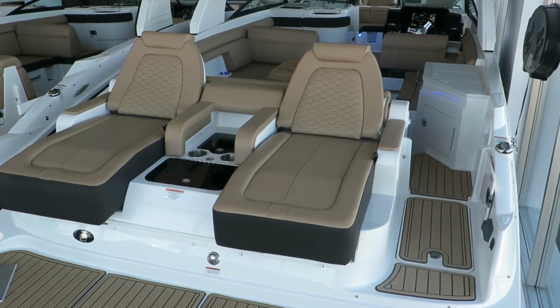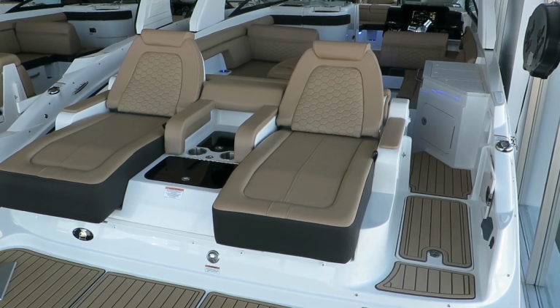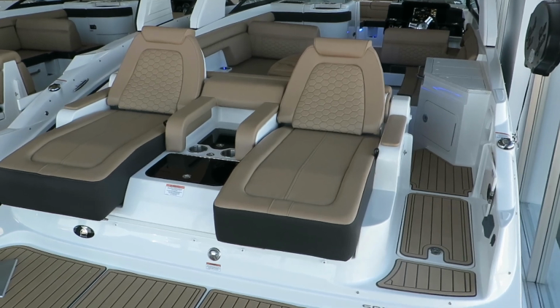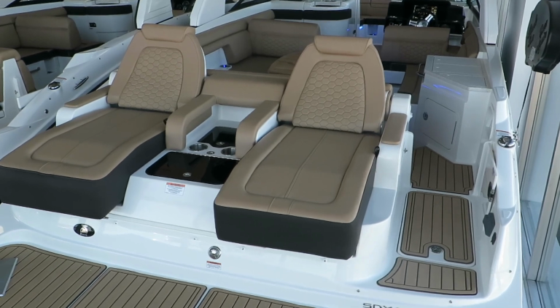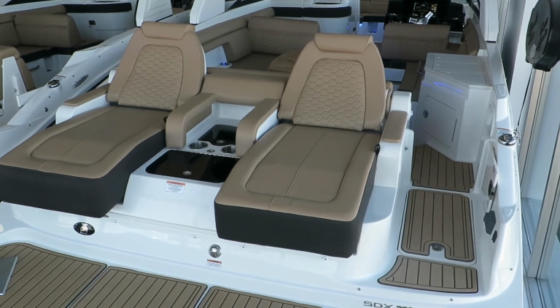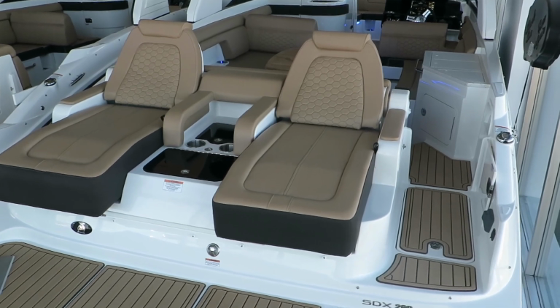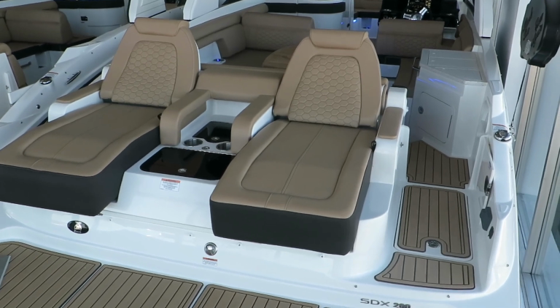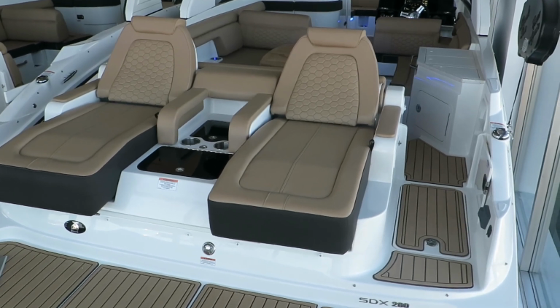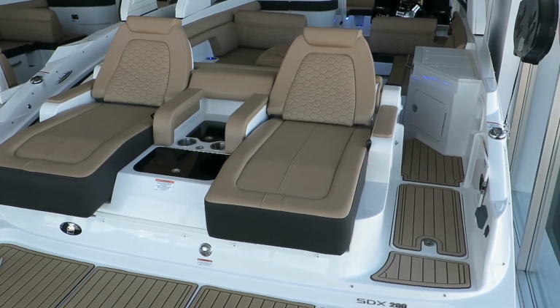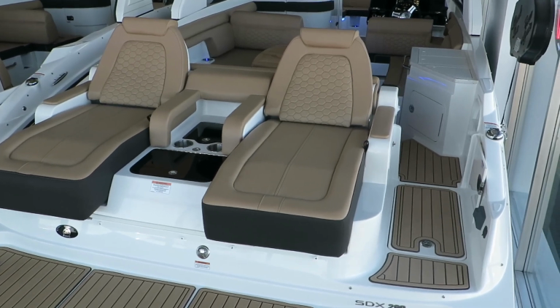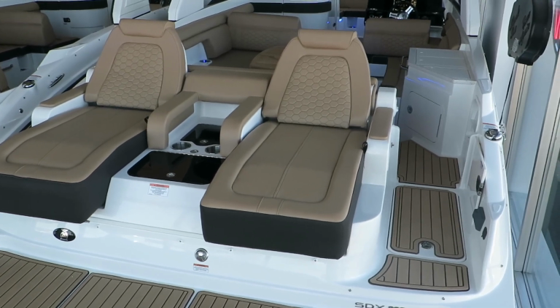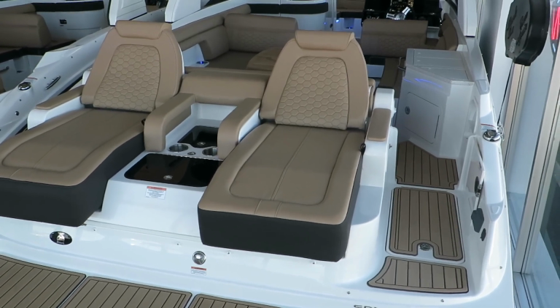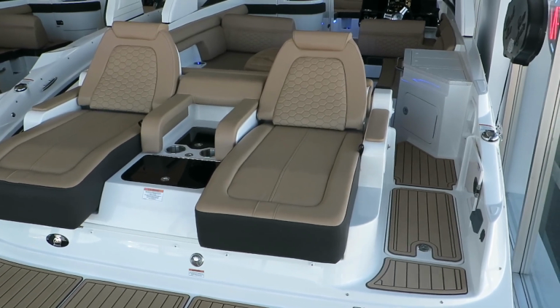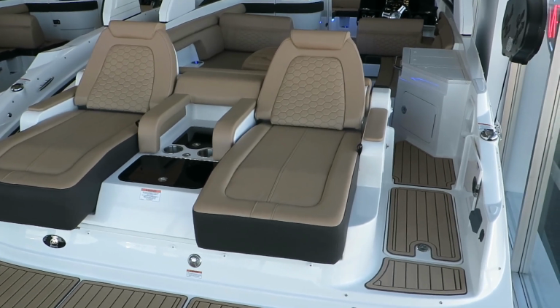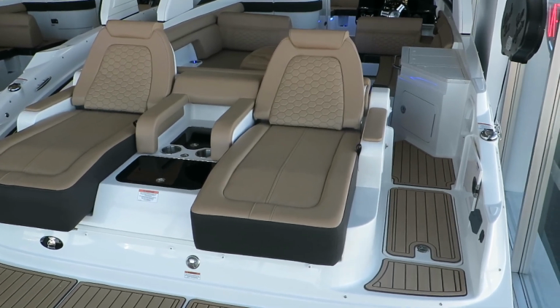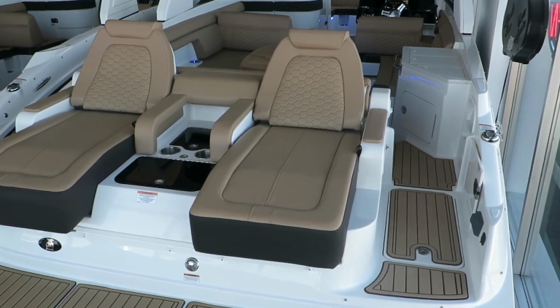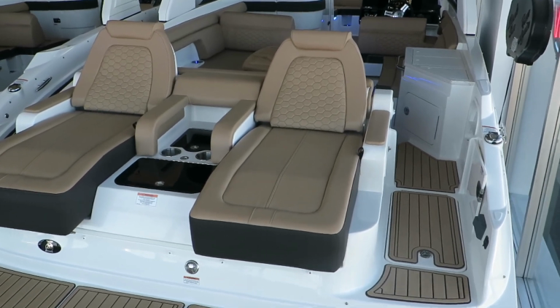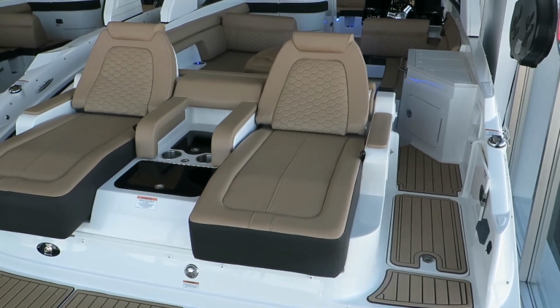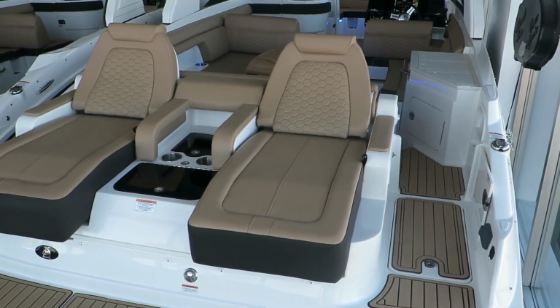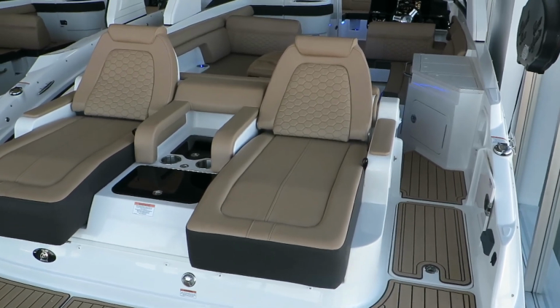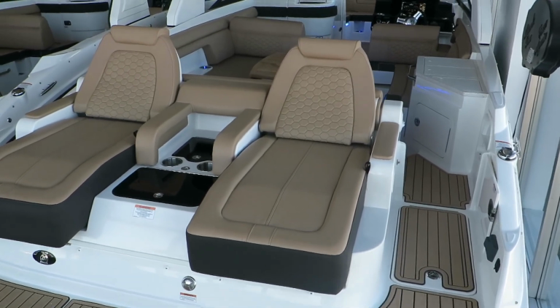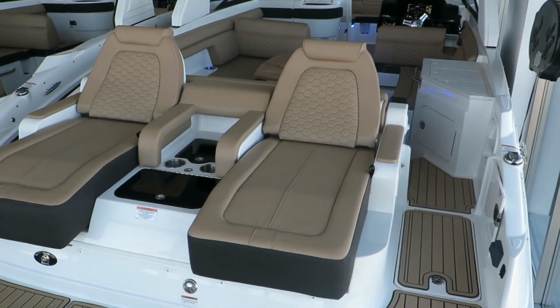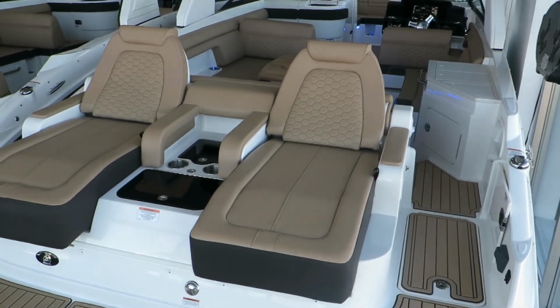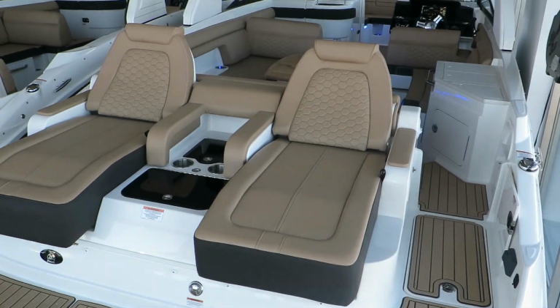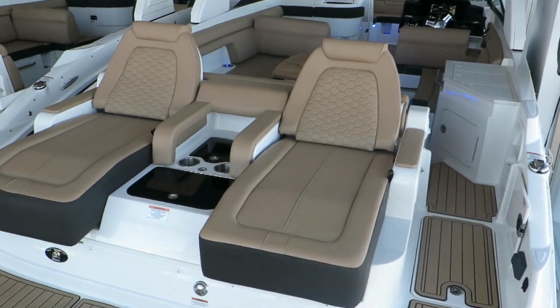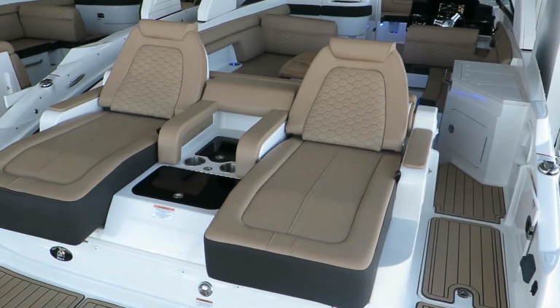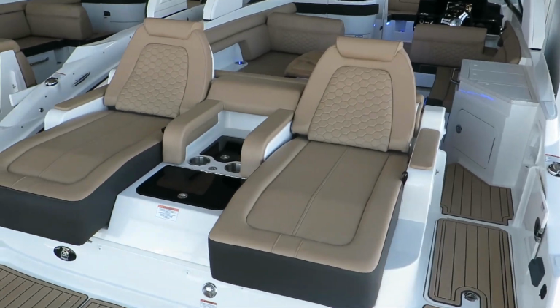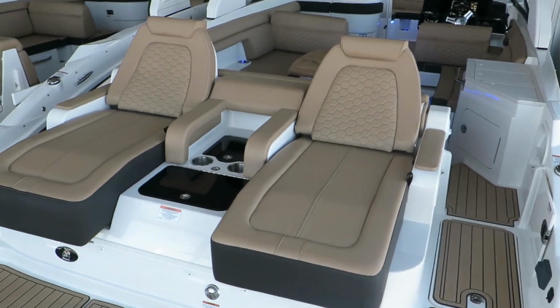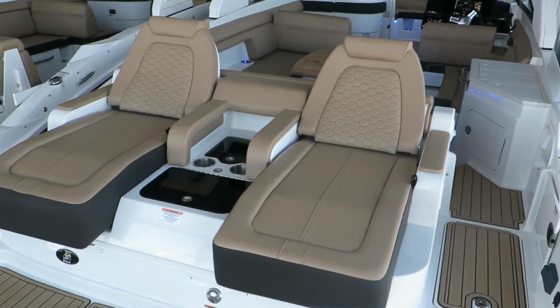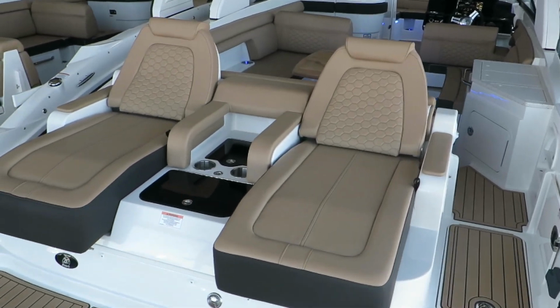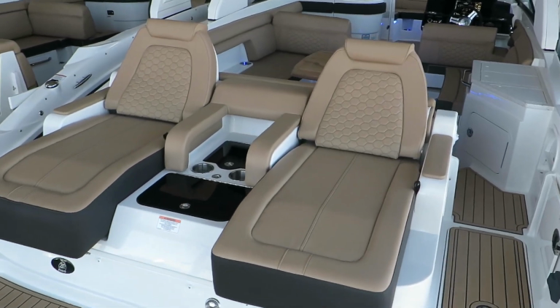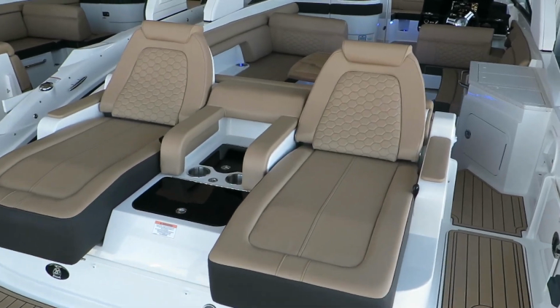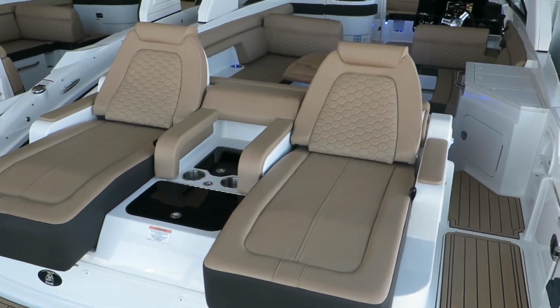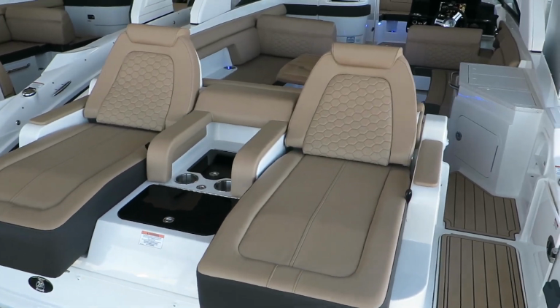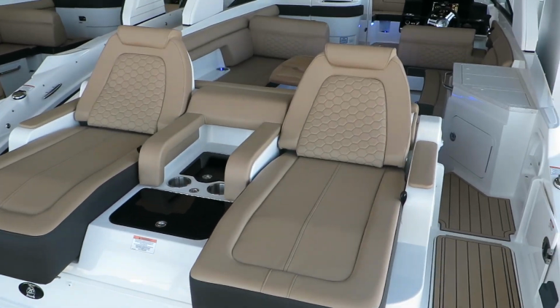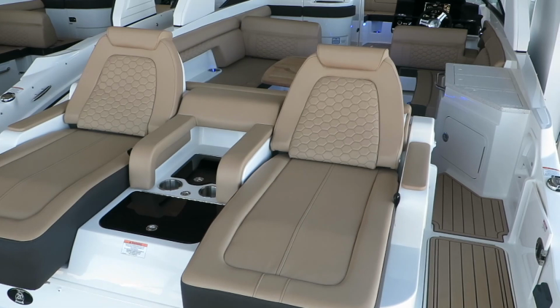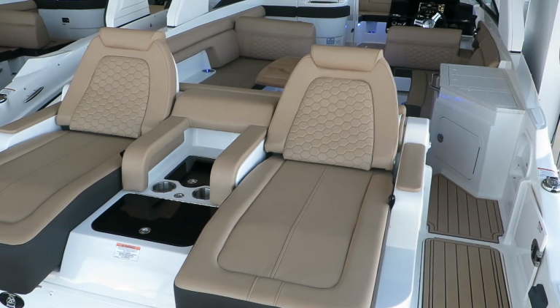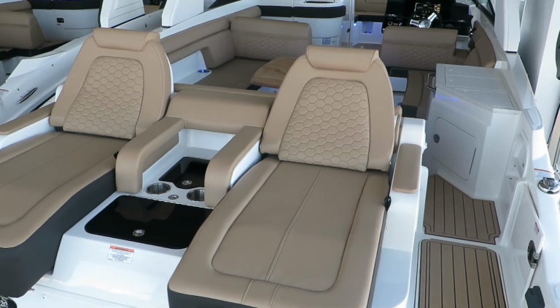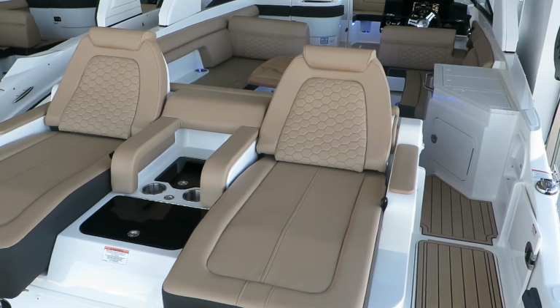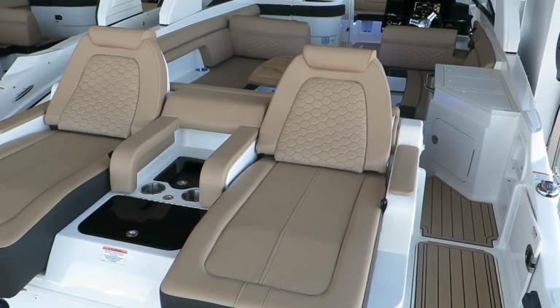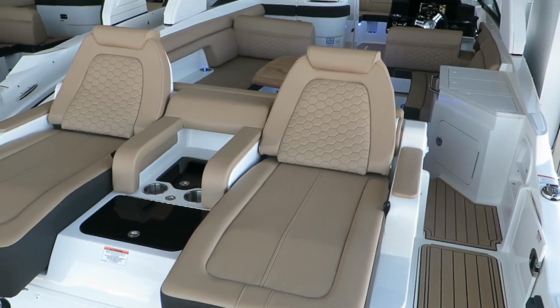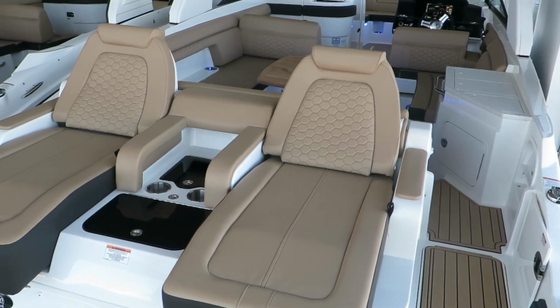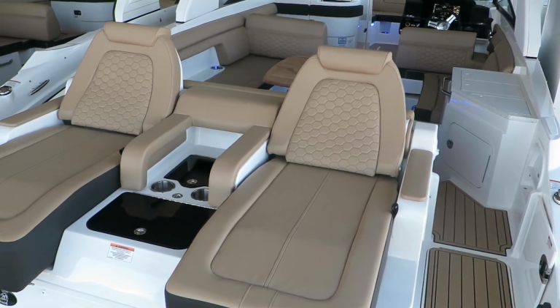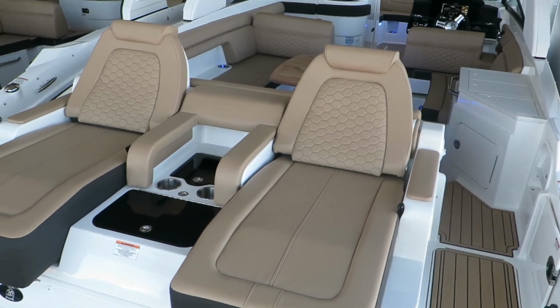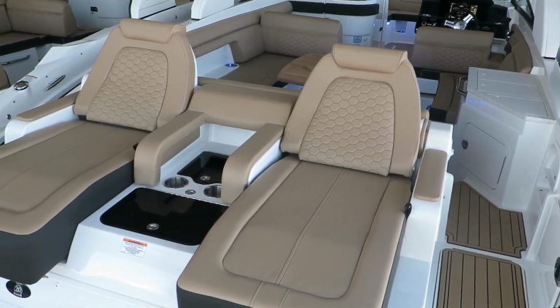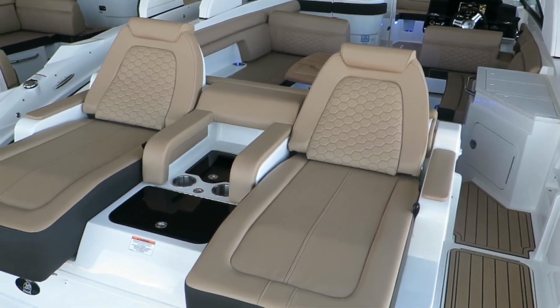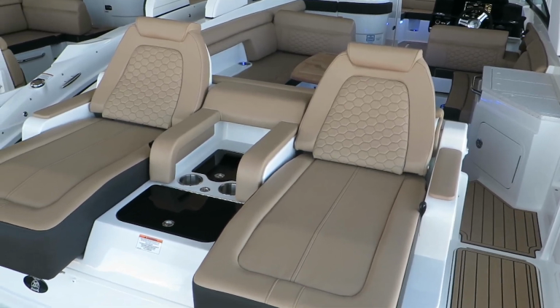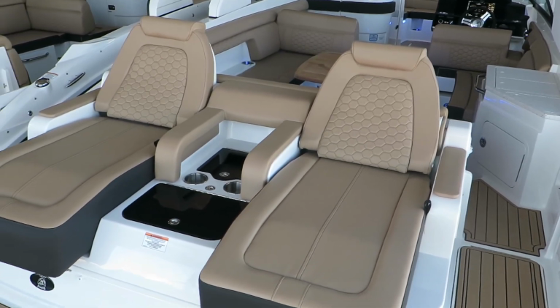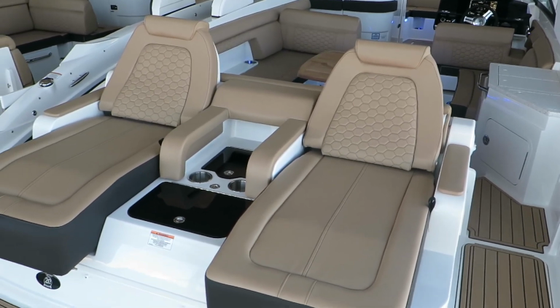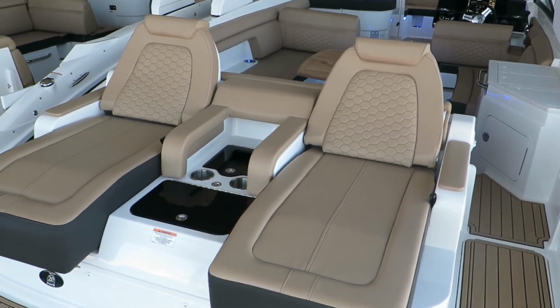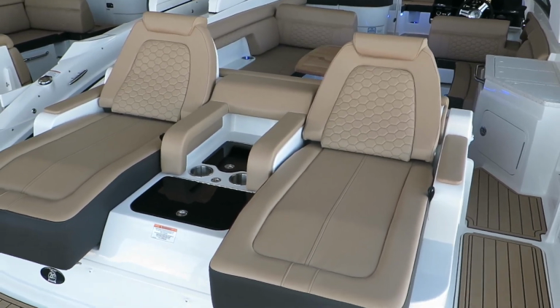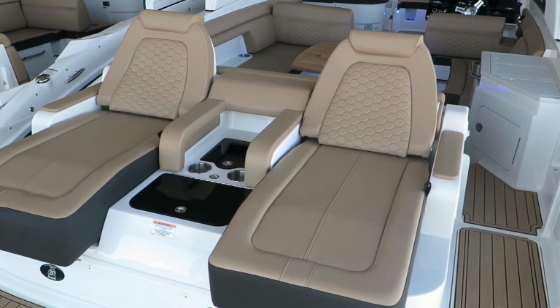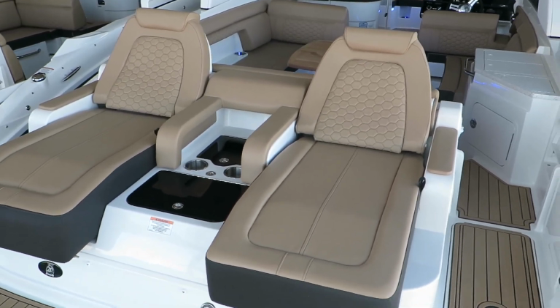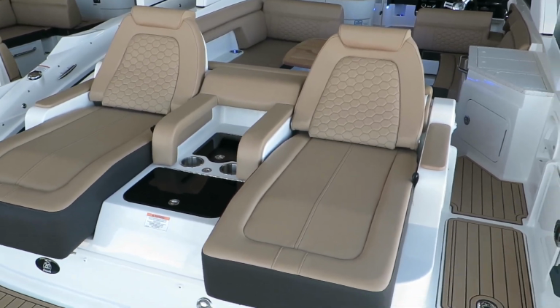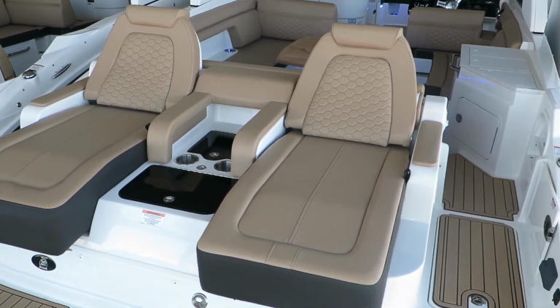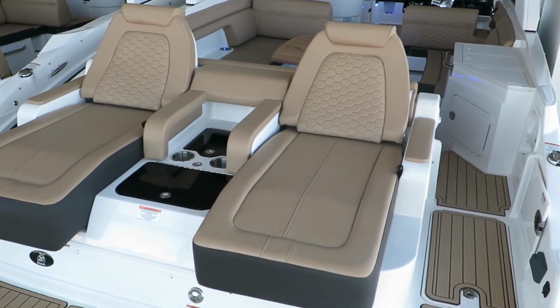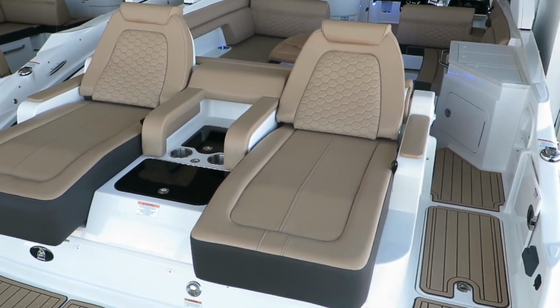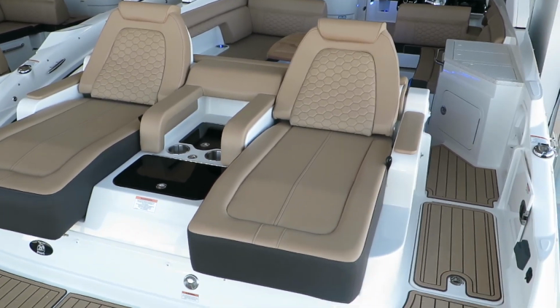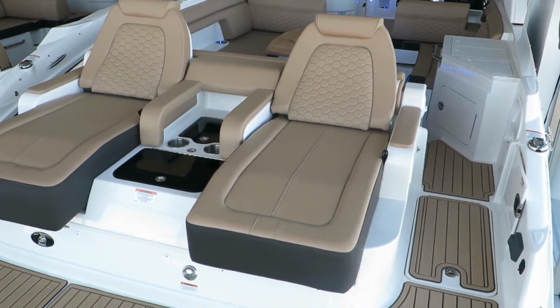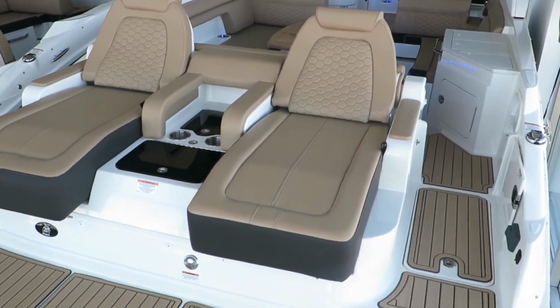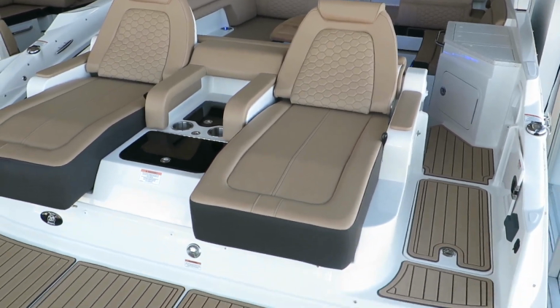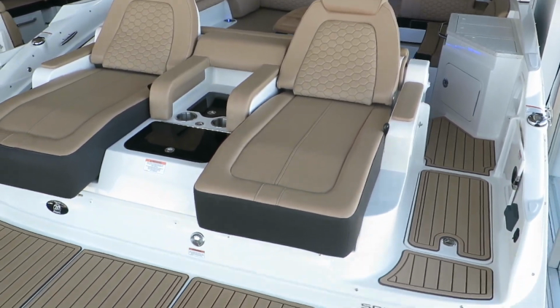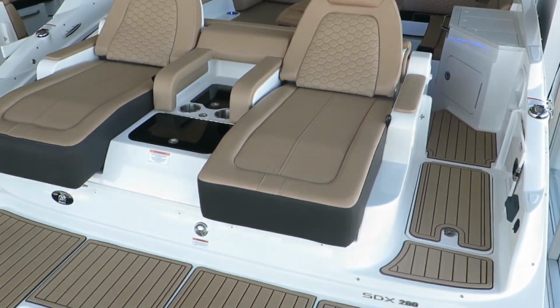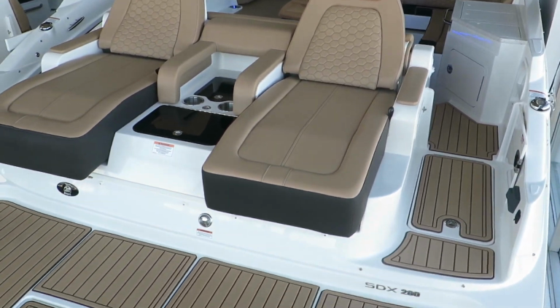Hi, my name is Dan Pergett, sales consultant with MarineMax in Rogers, Minnesota. Today we're going to look at the 2019 Sea Ray 290 Sun Deck.